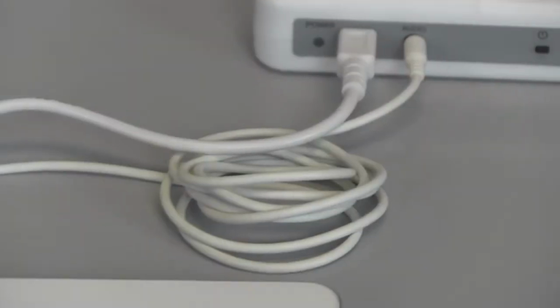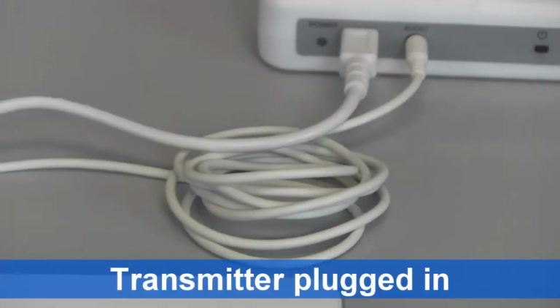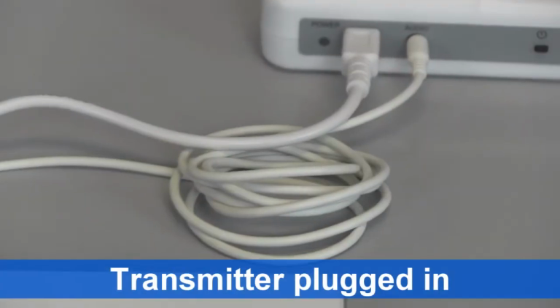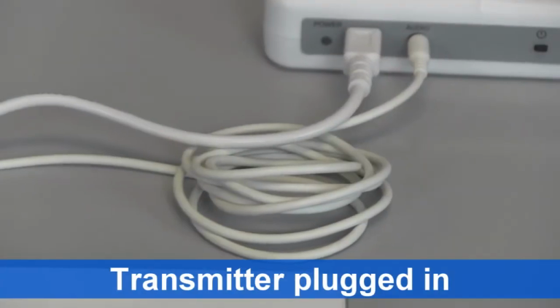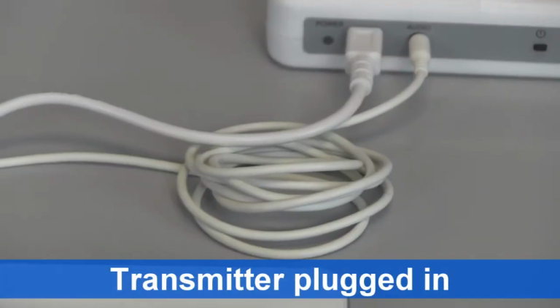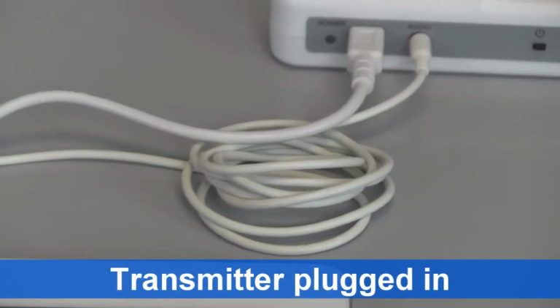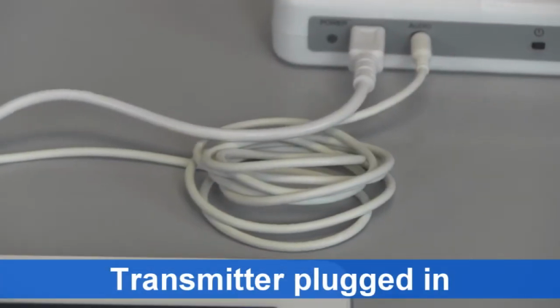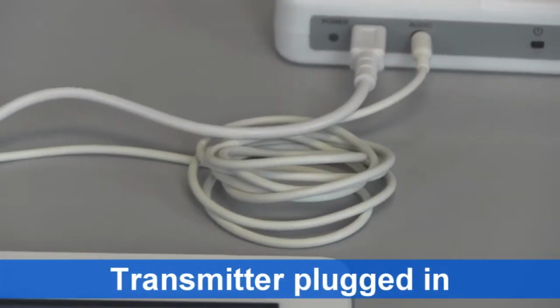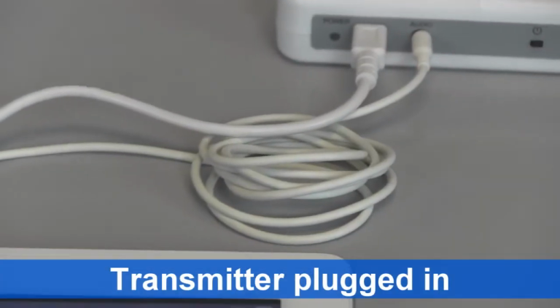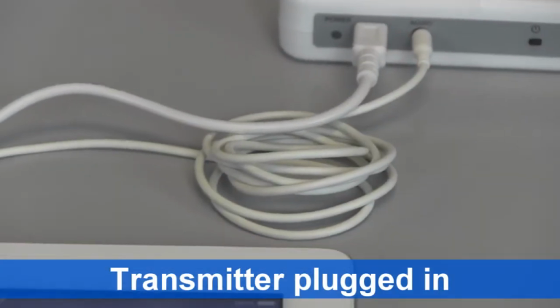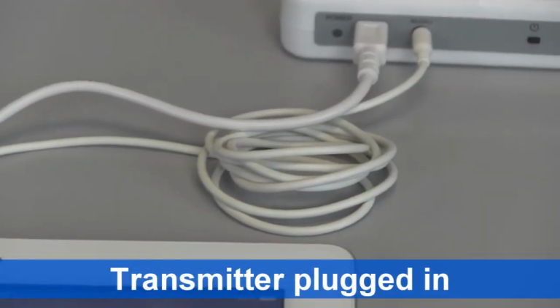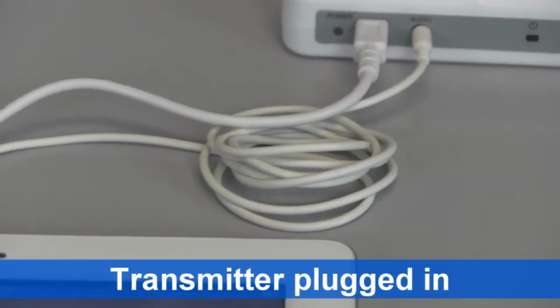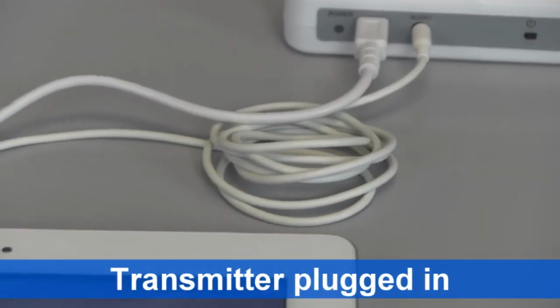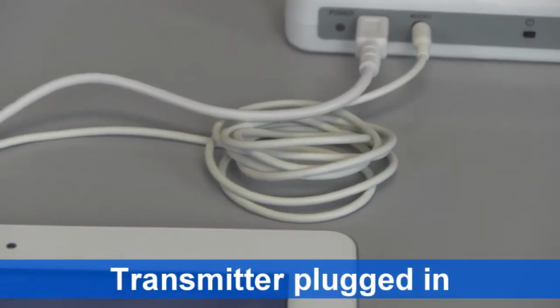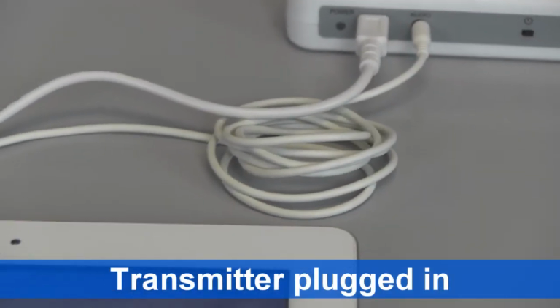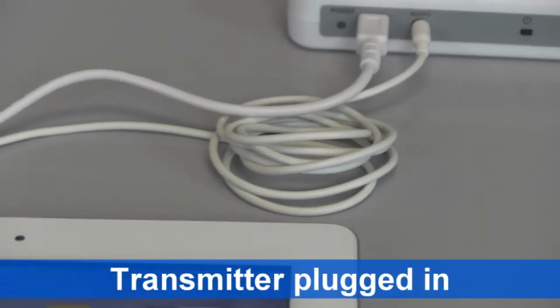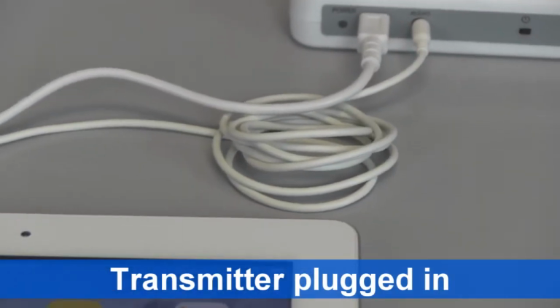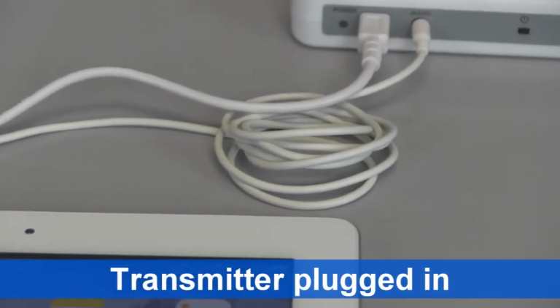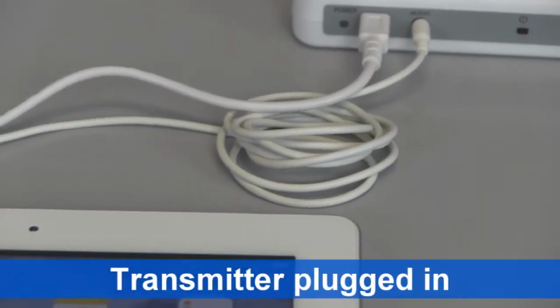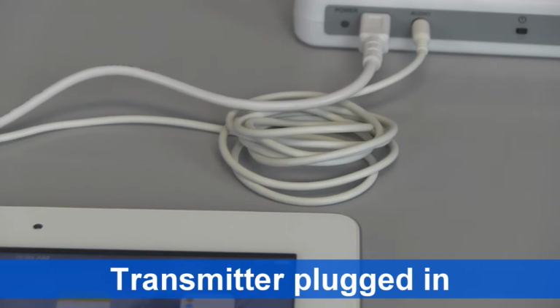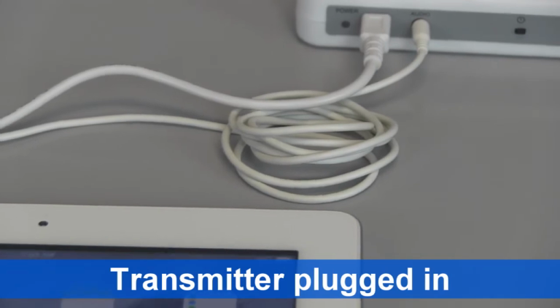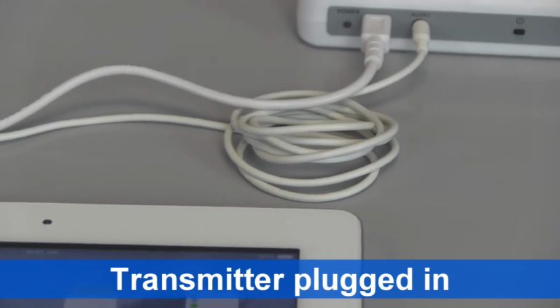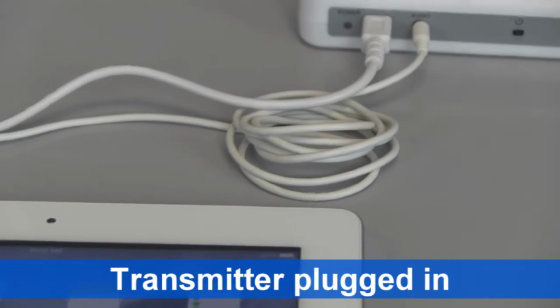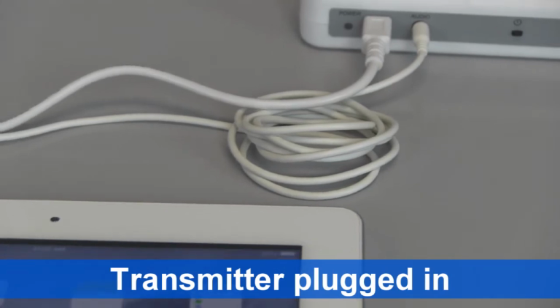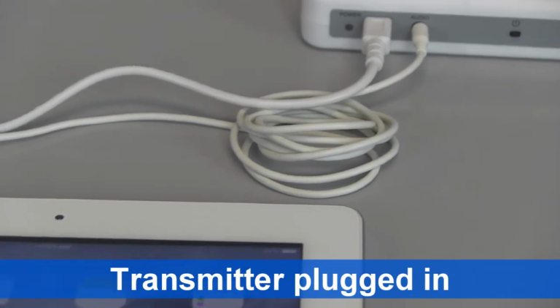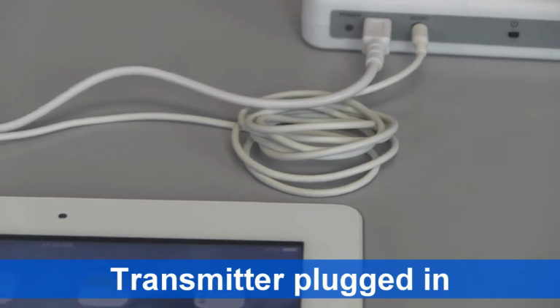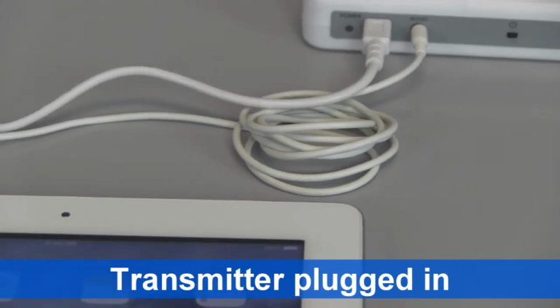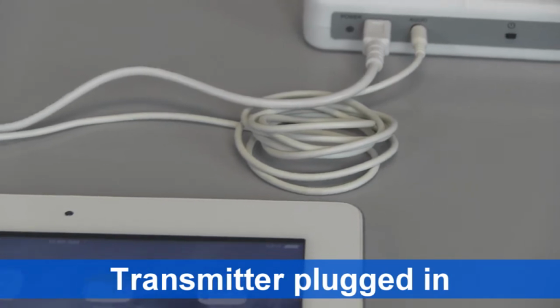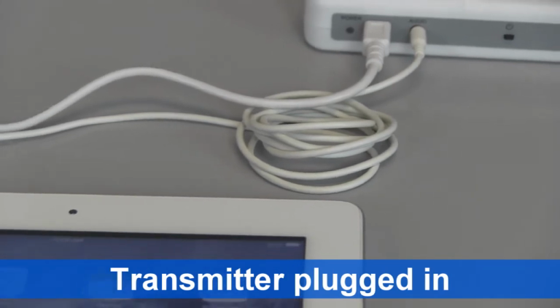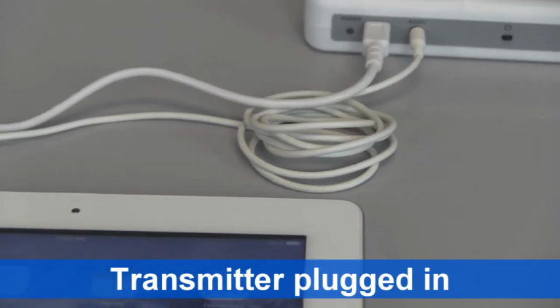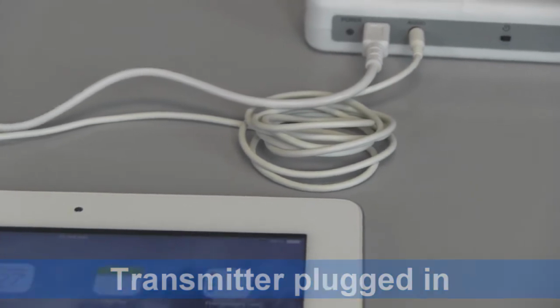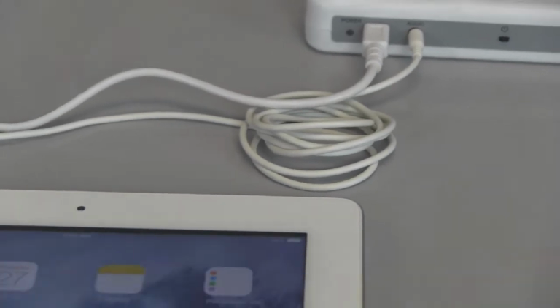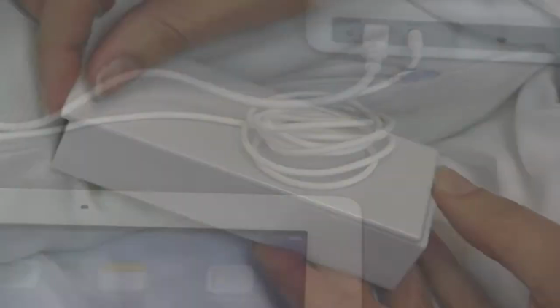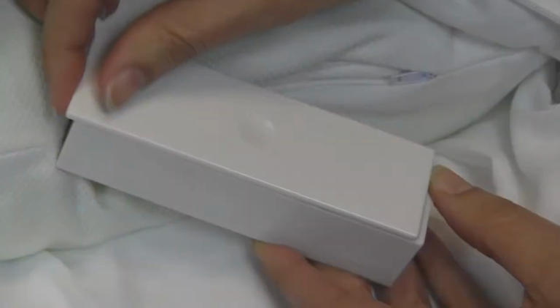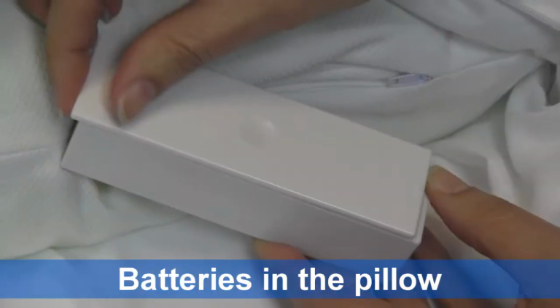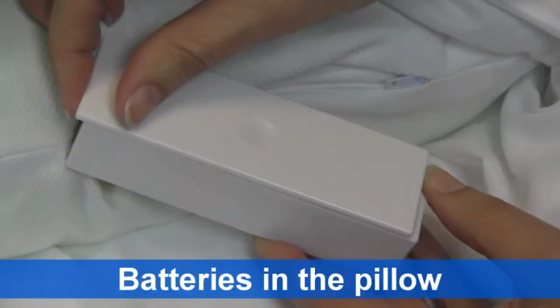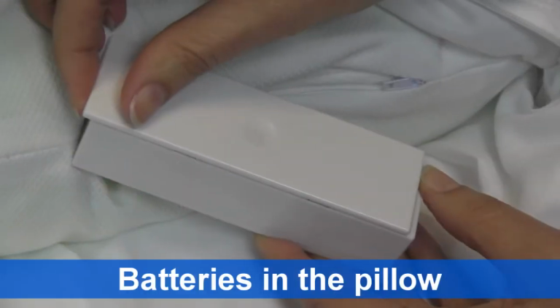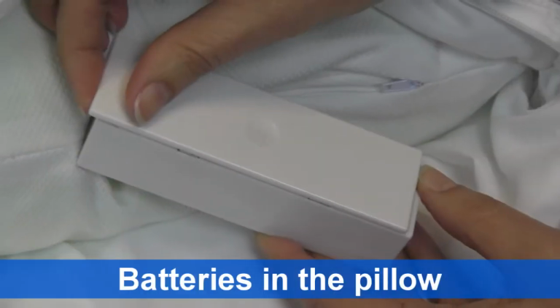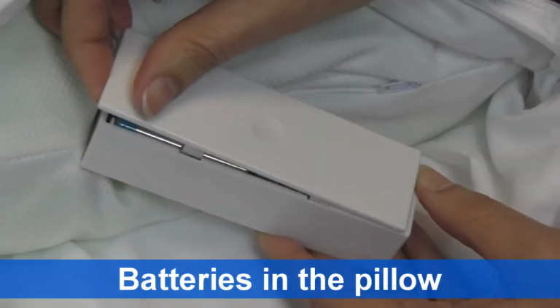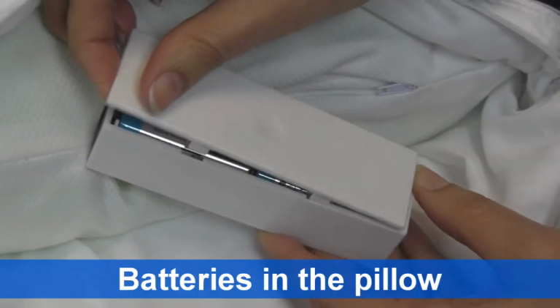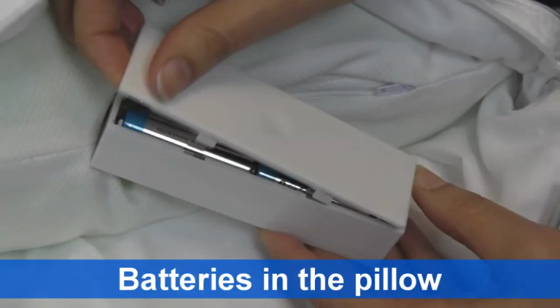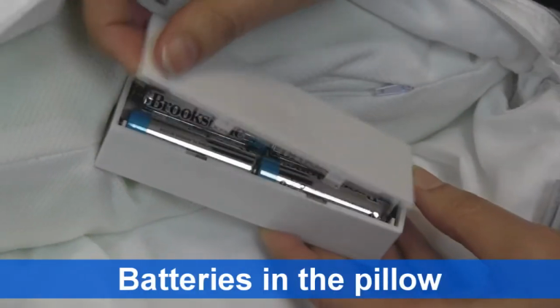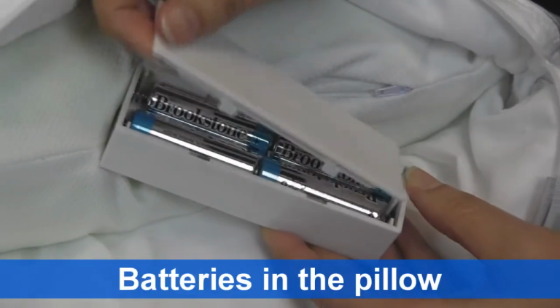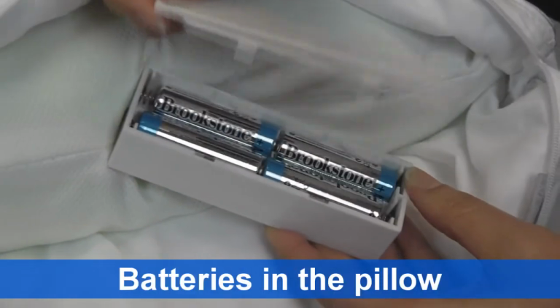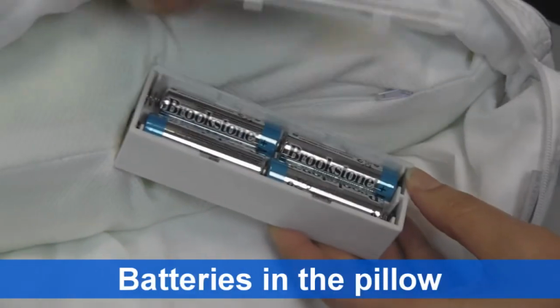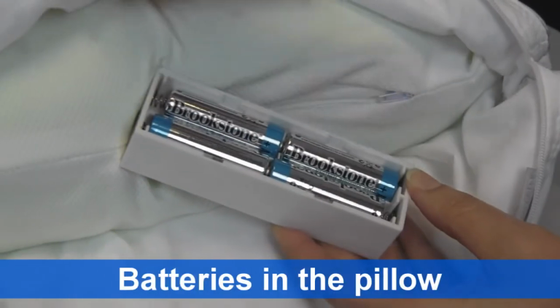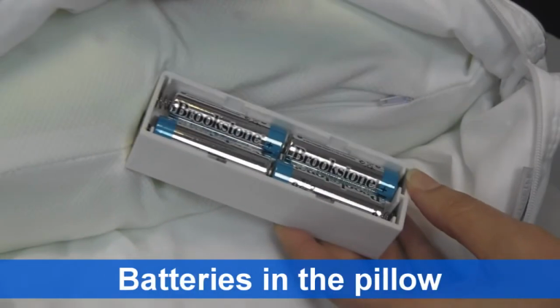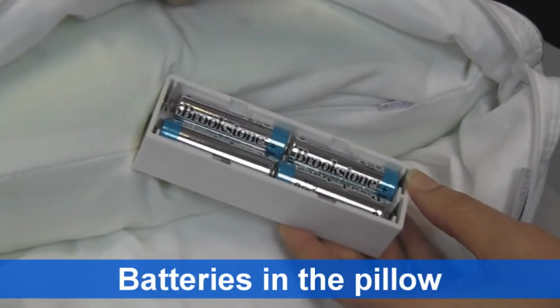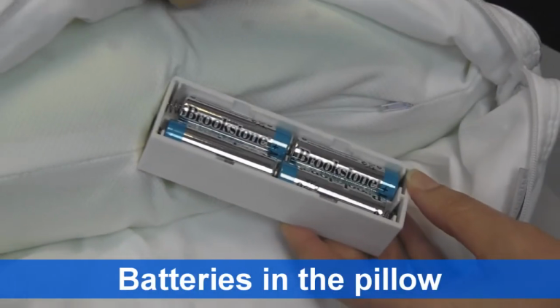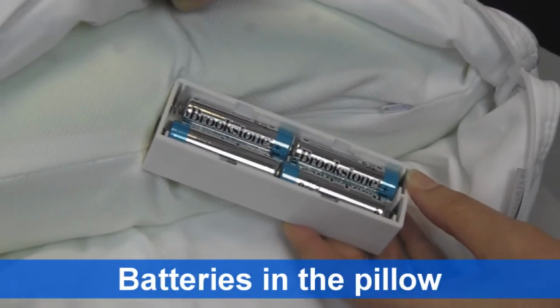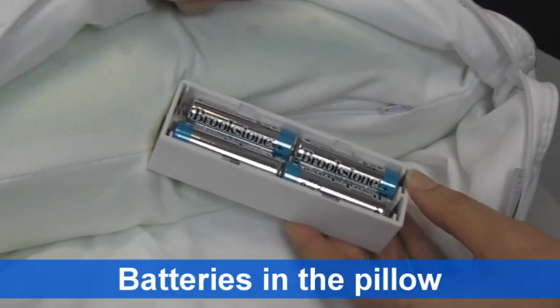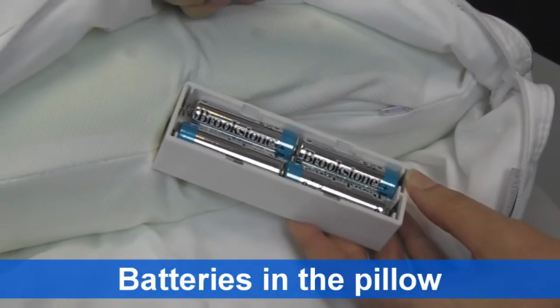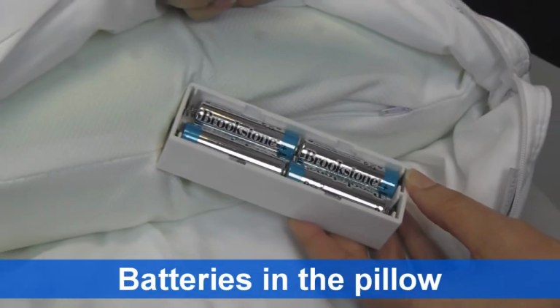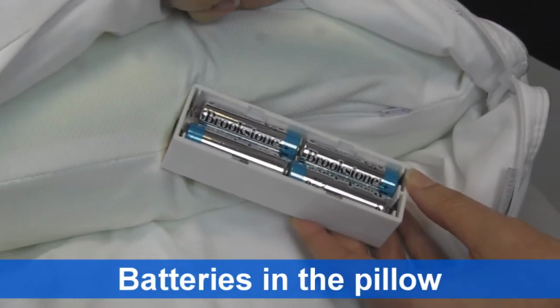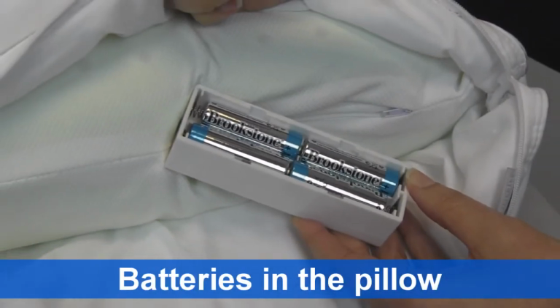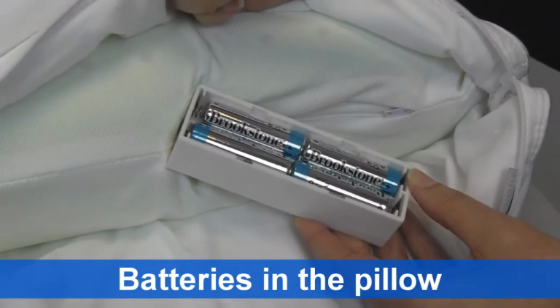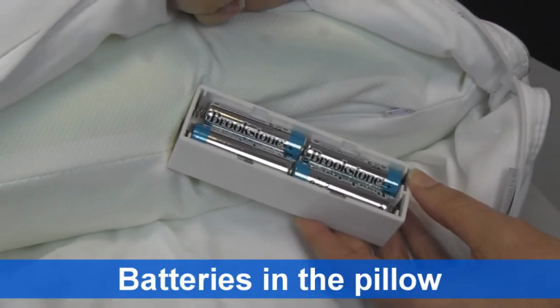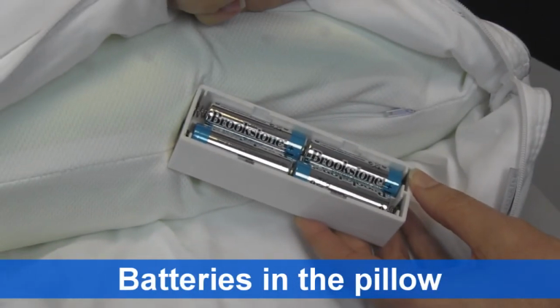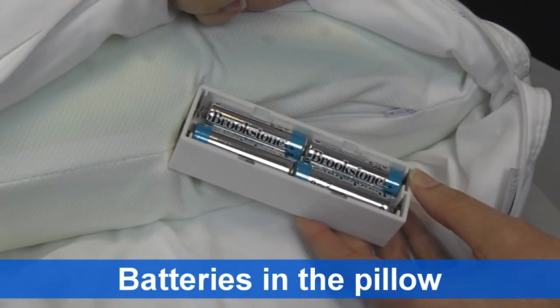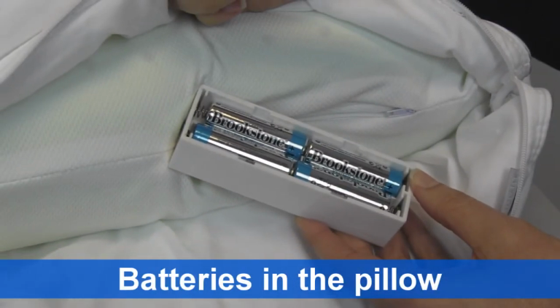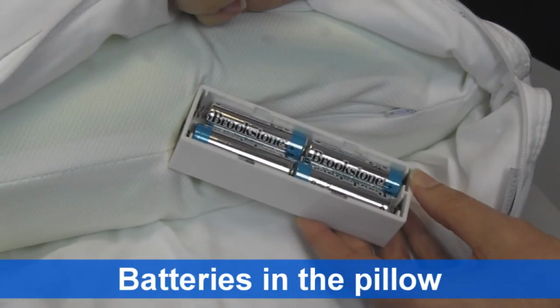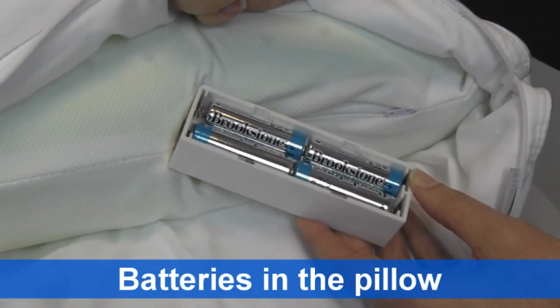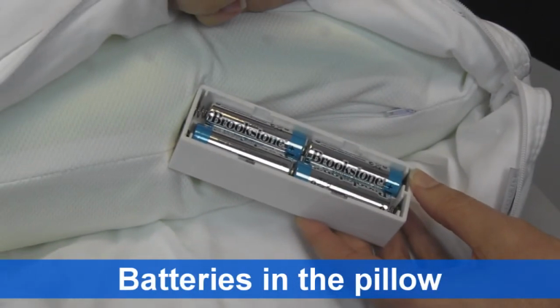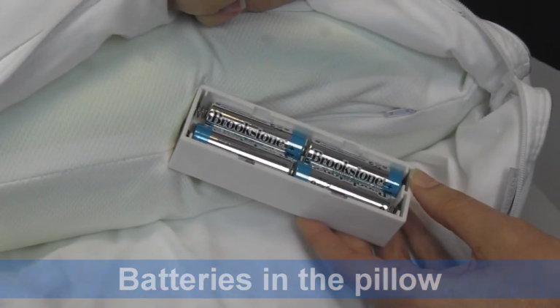Make sure the transmitter is plugged into your audio source, and ensure the soft sound pillow has batteries installed.